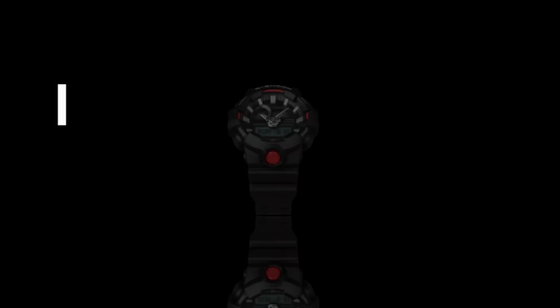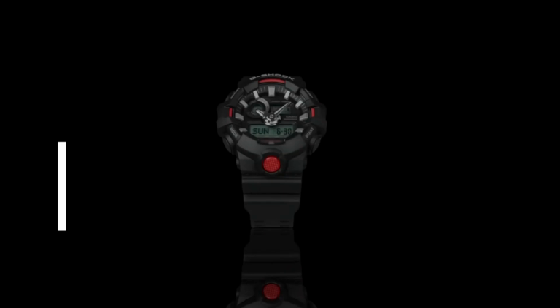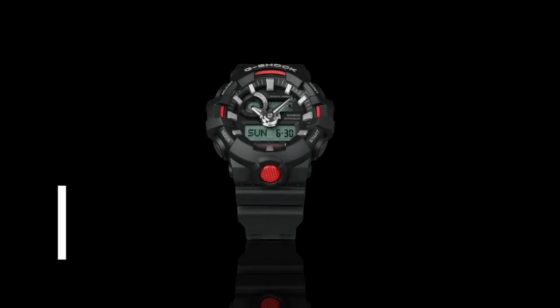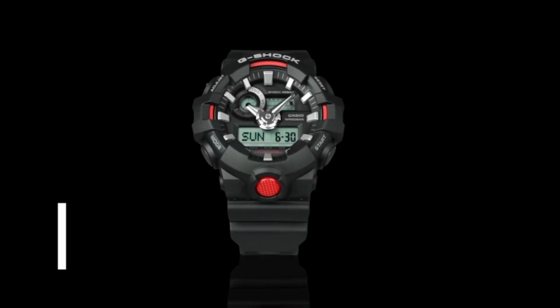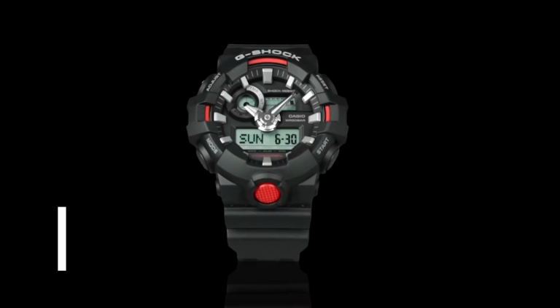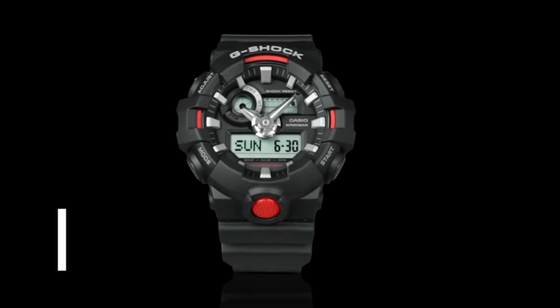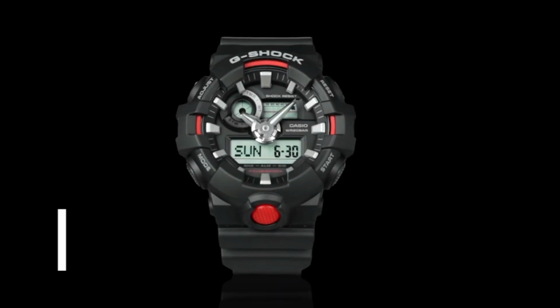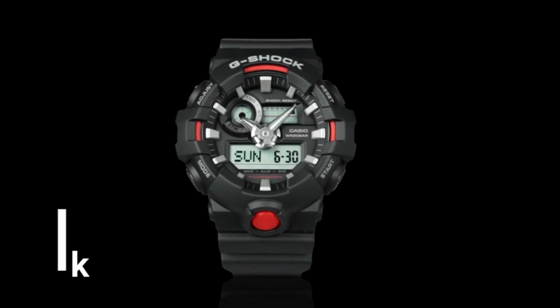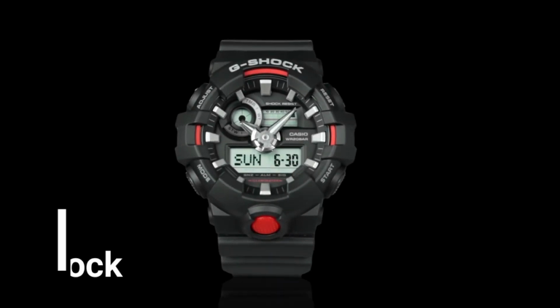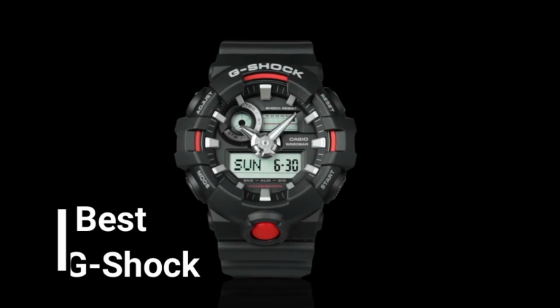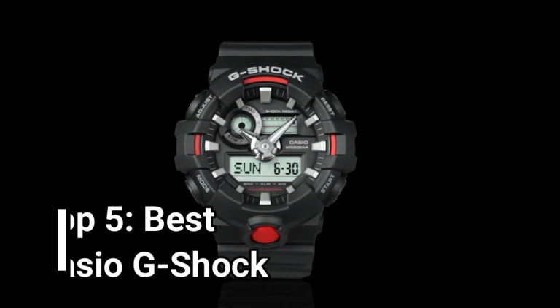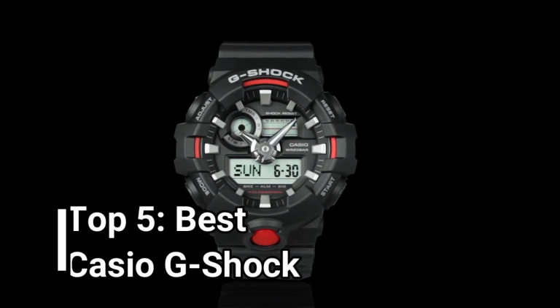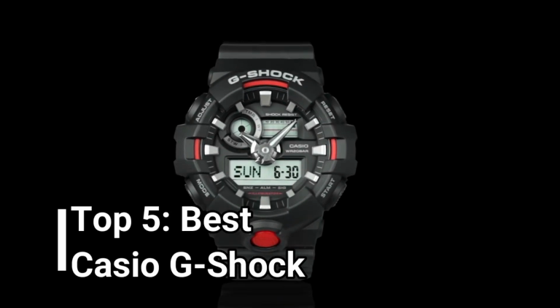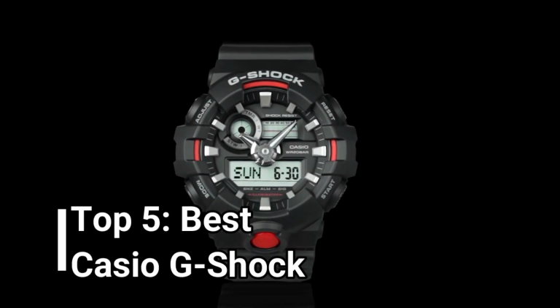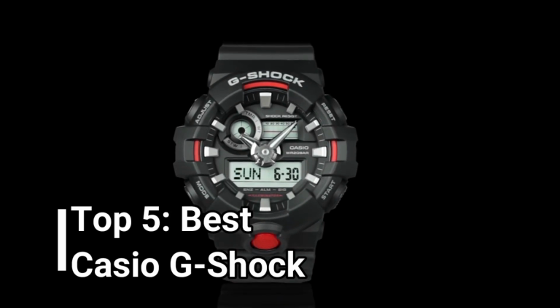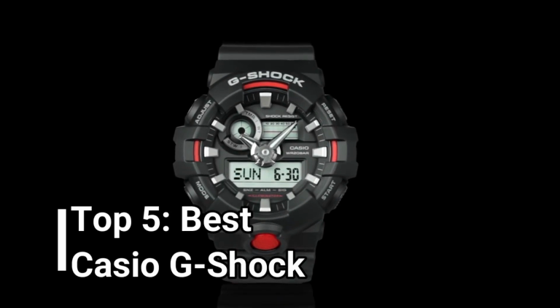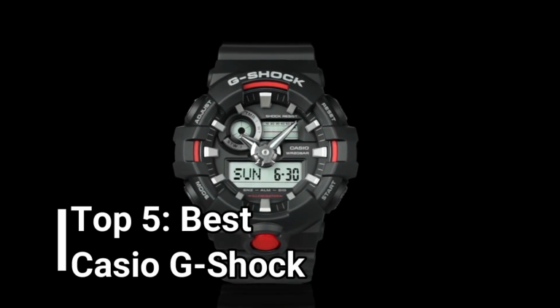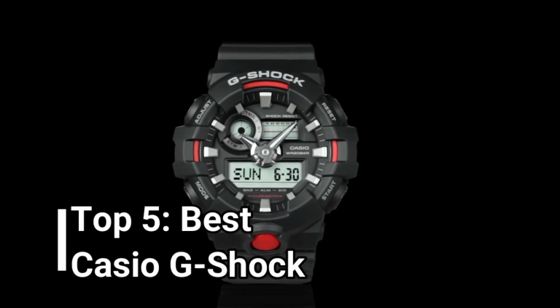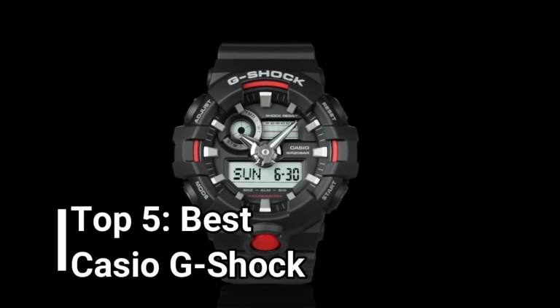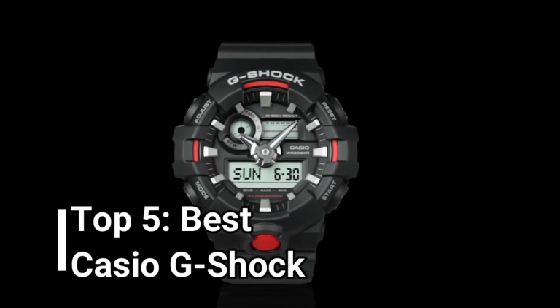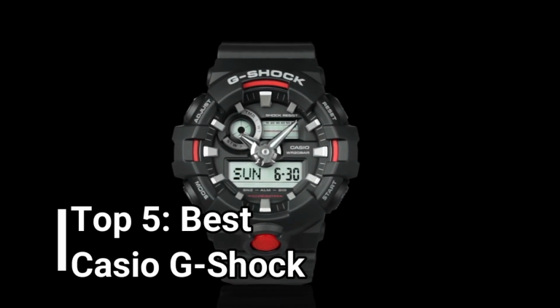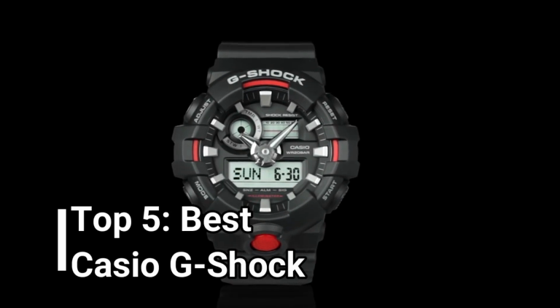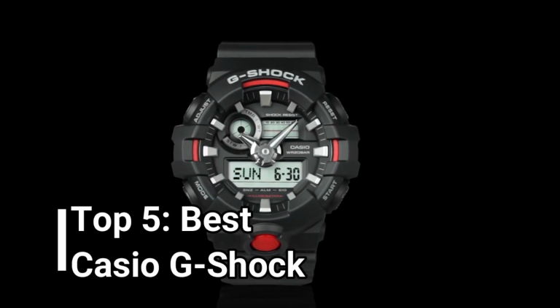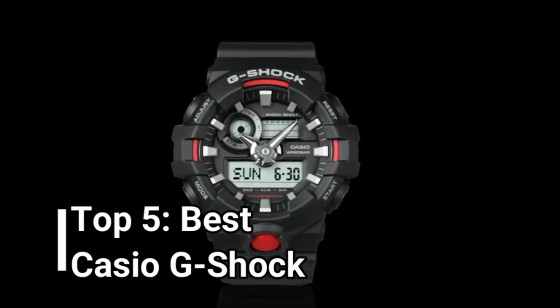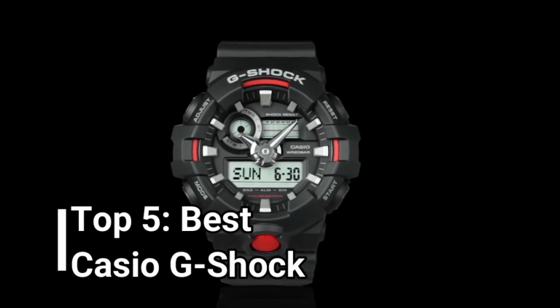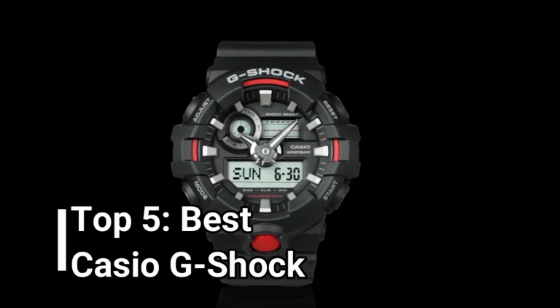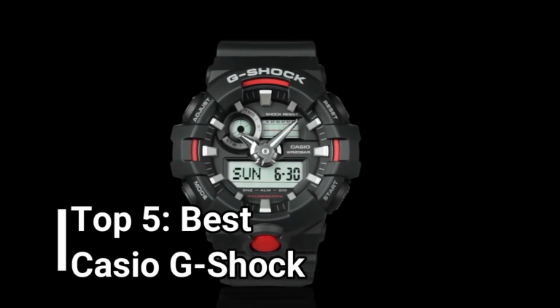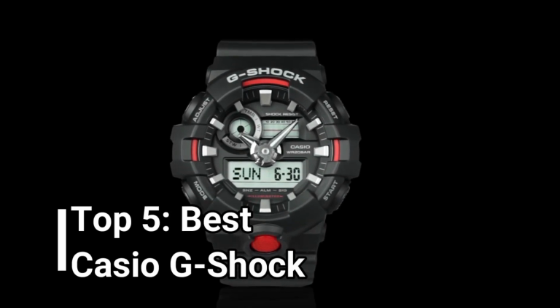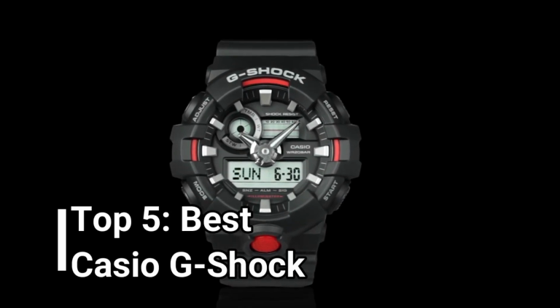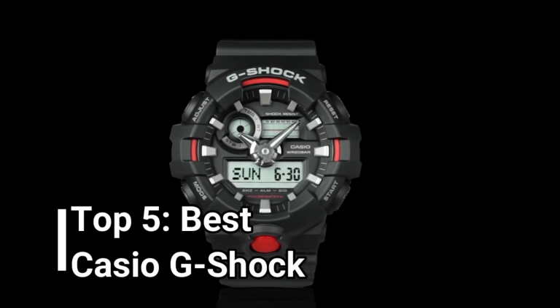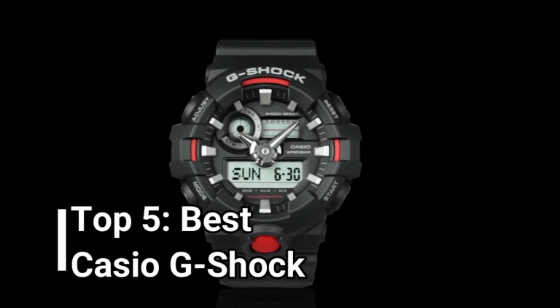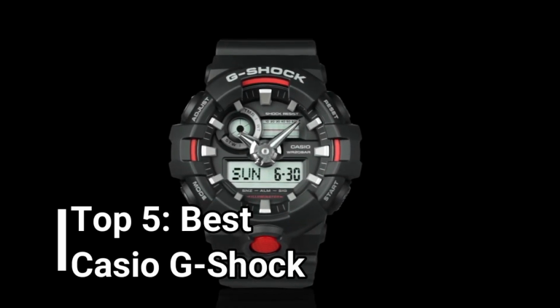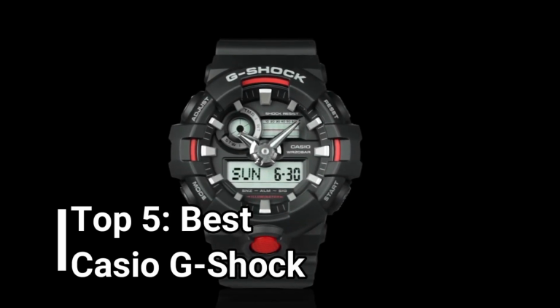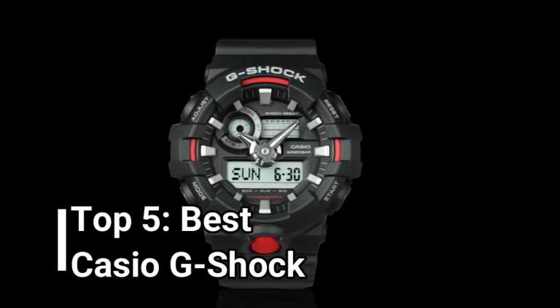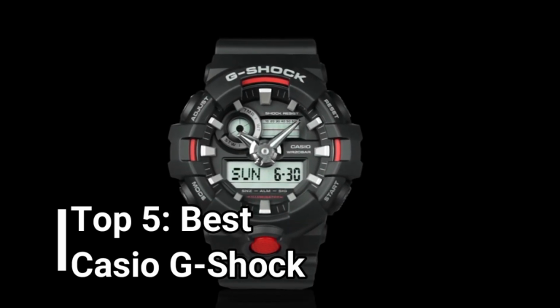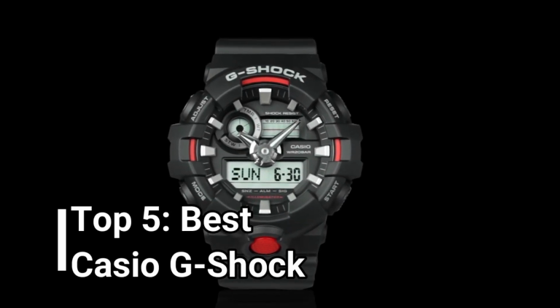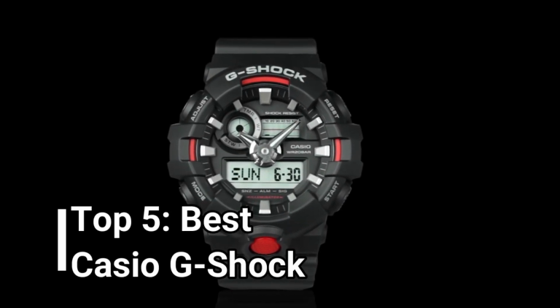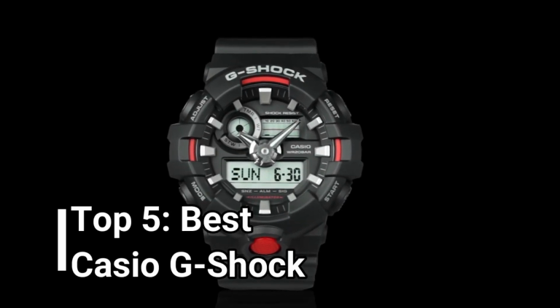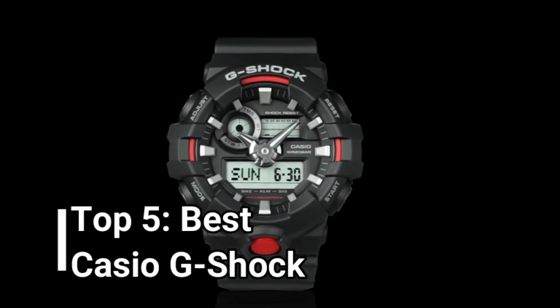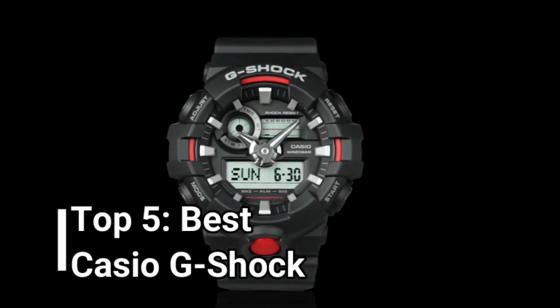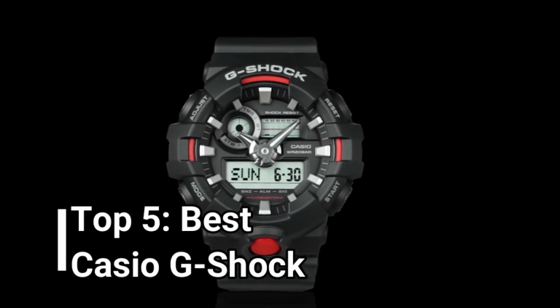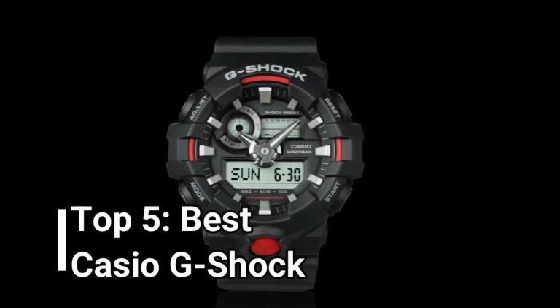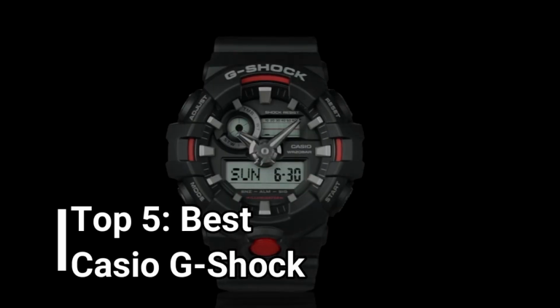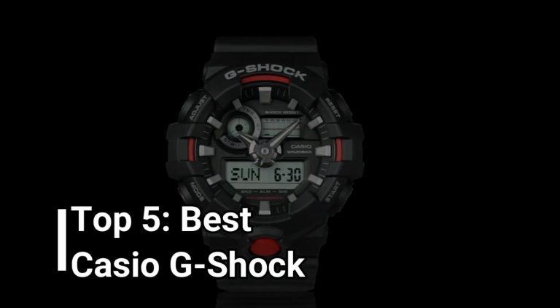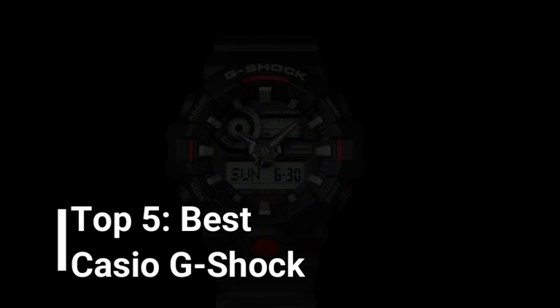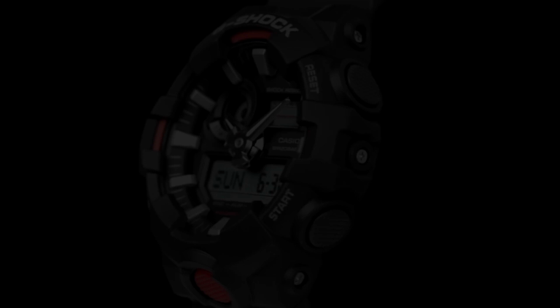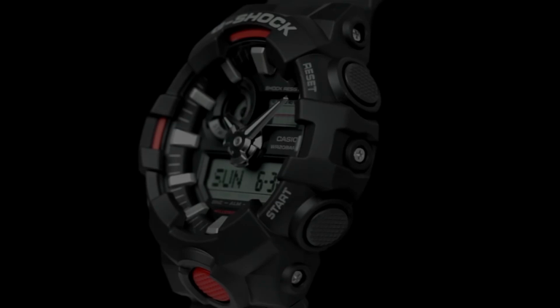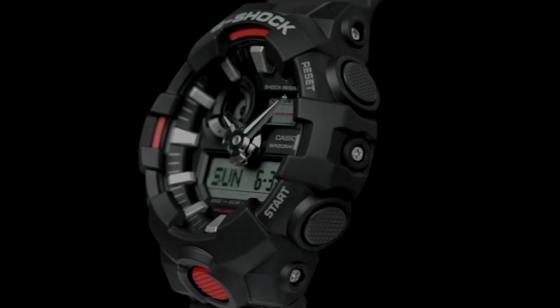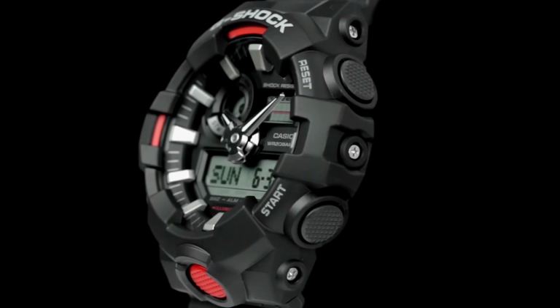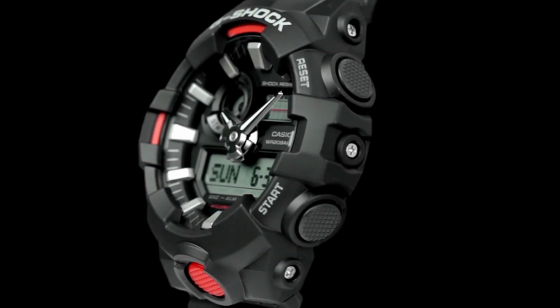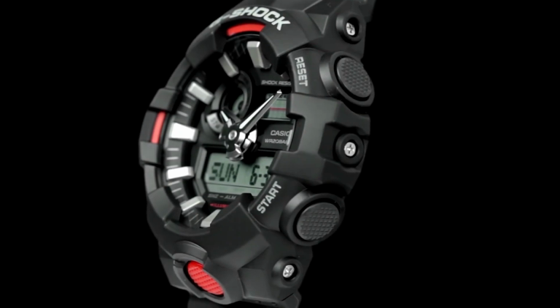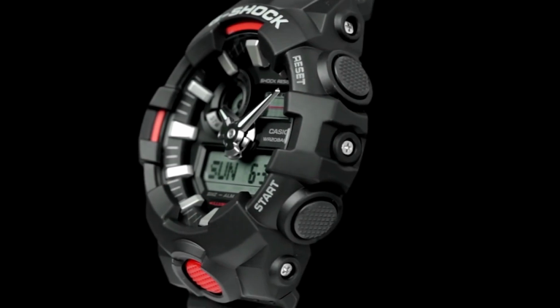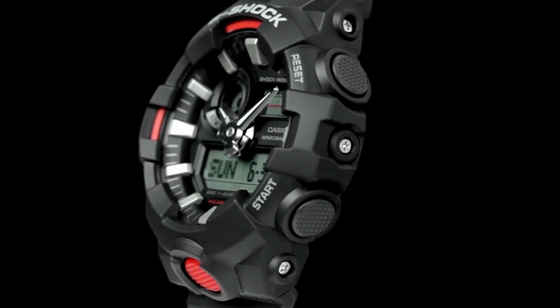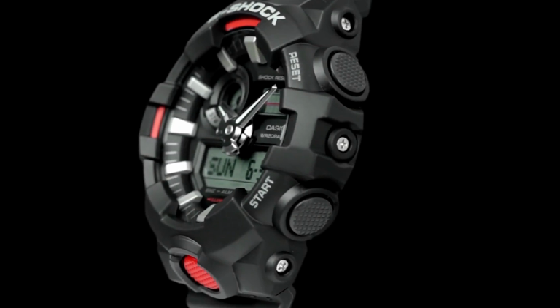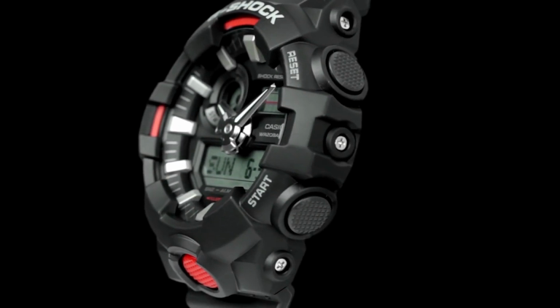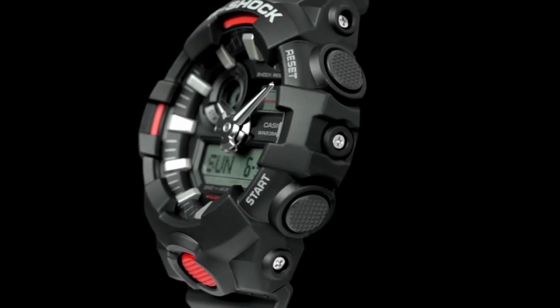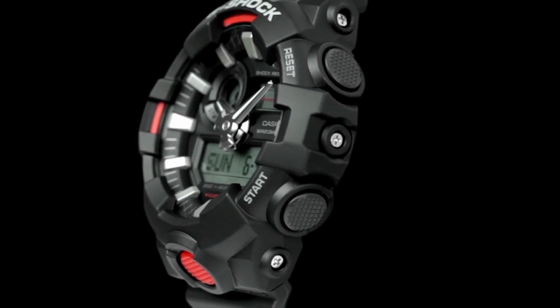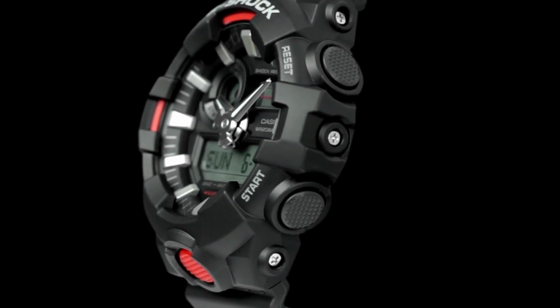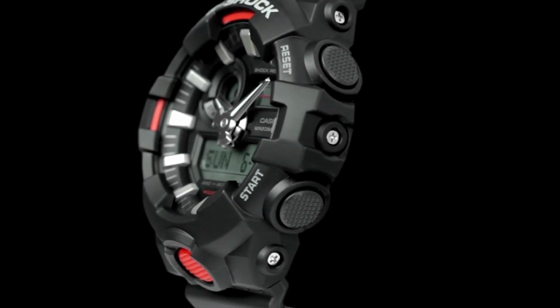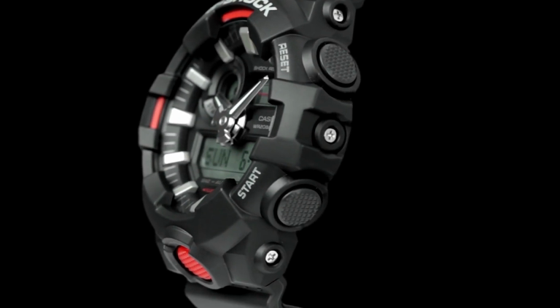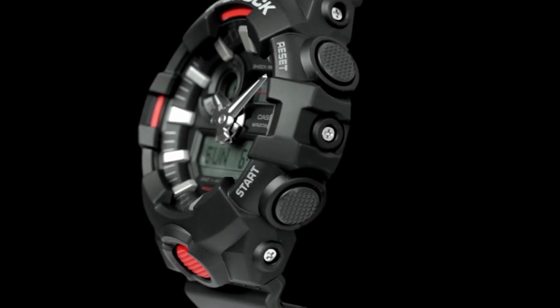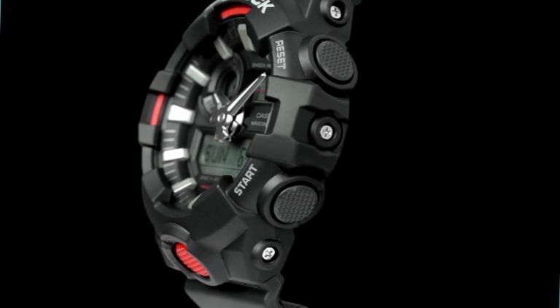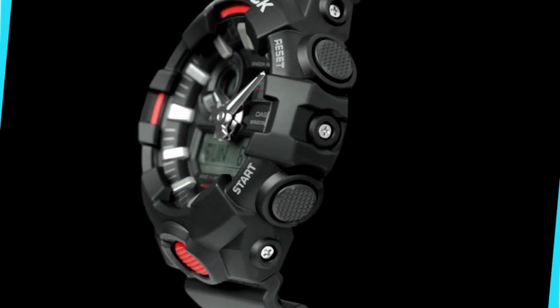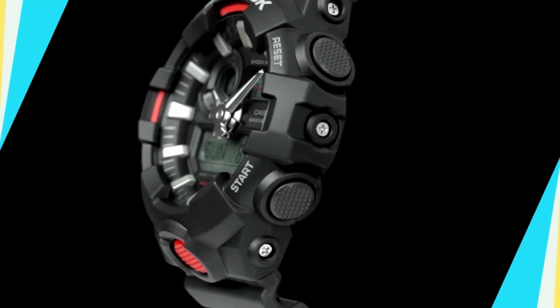Hello everyone, today I will show you the best Casio G-Shock watches in 2024, so let's get started.